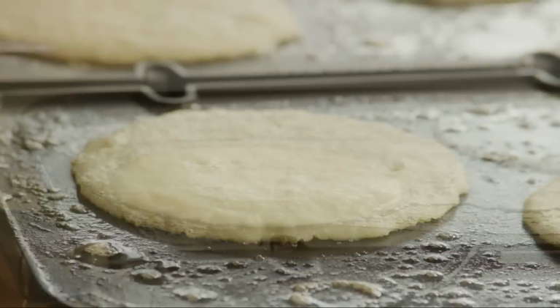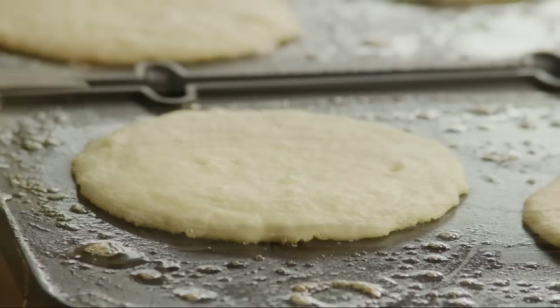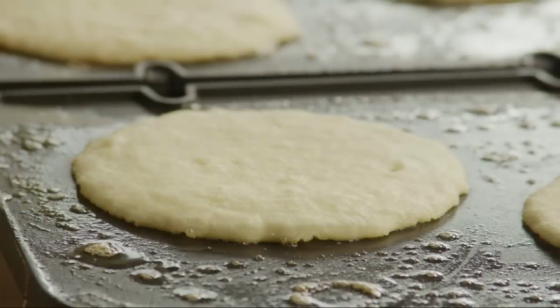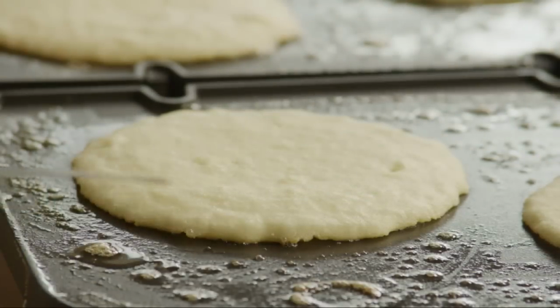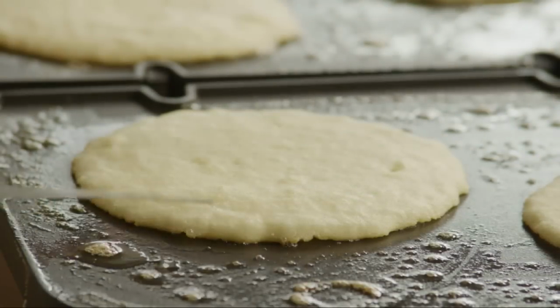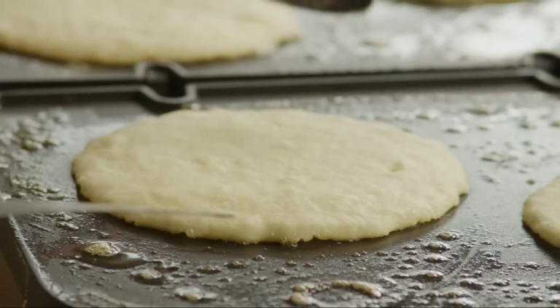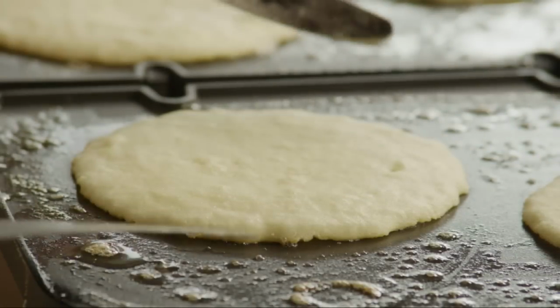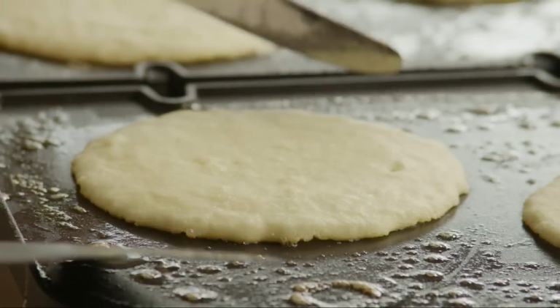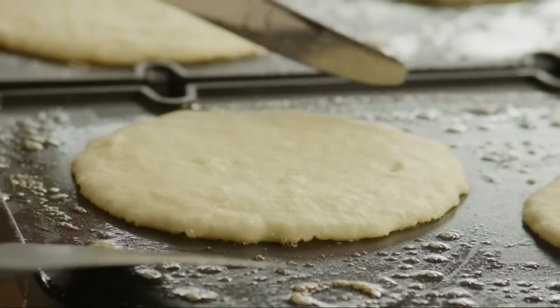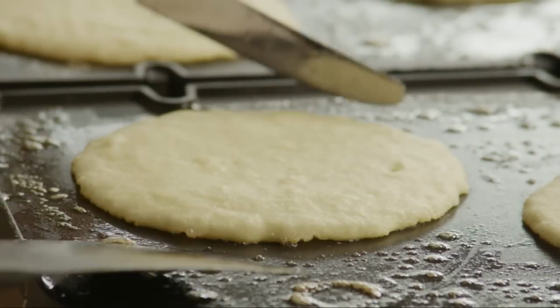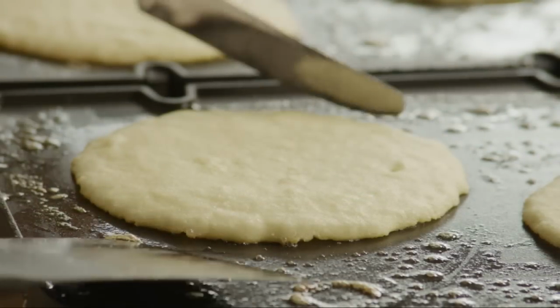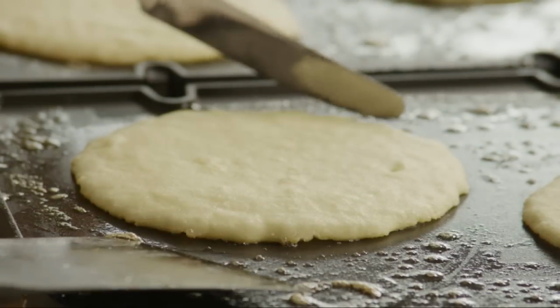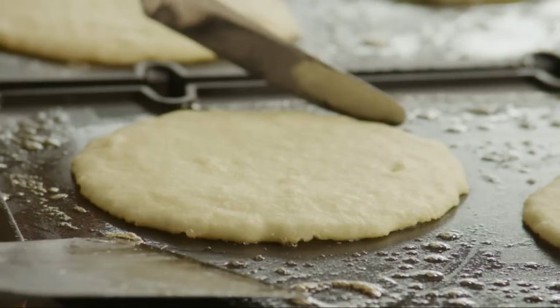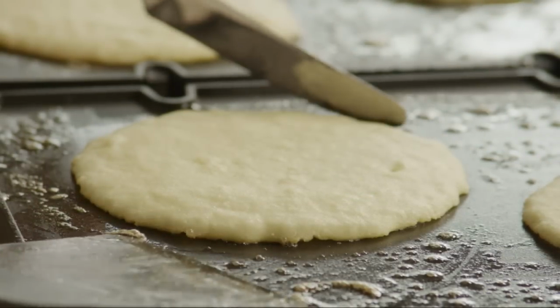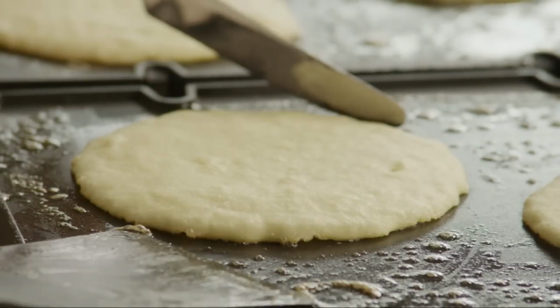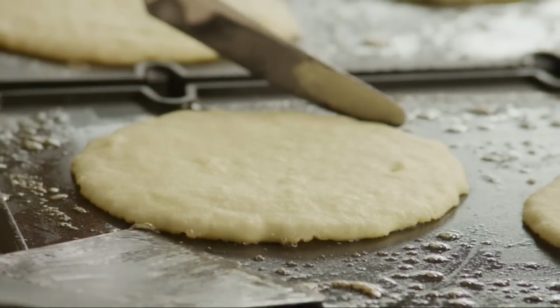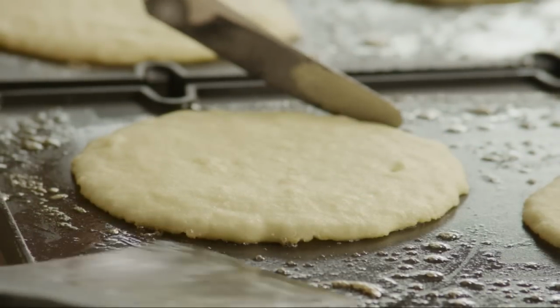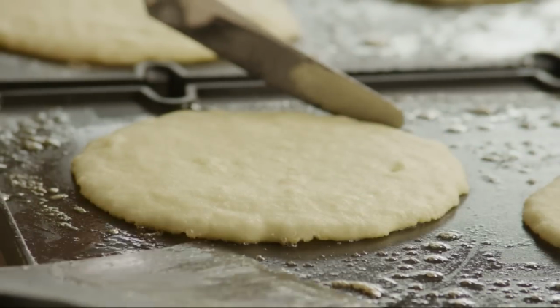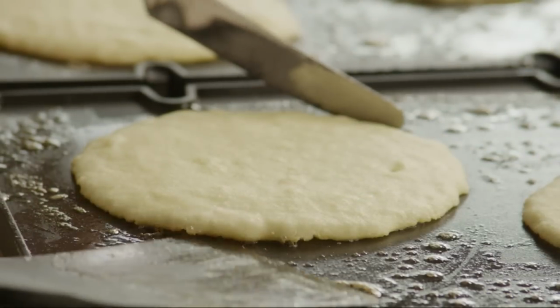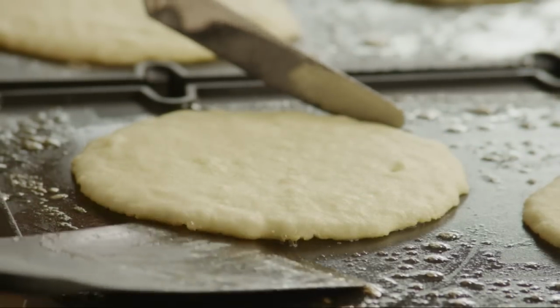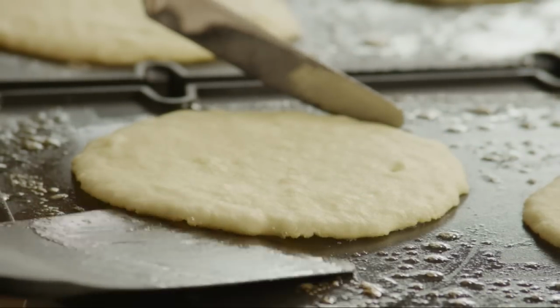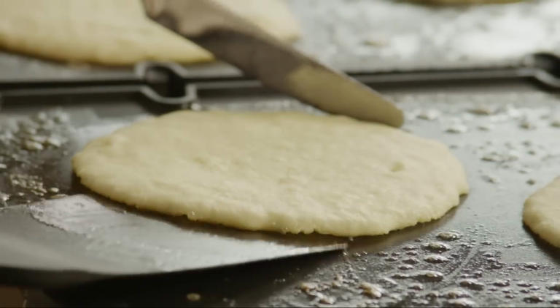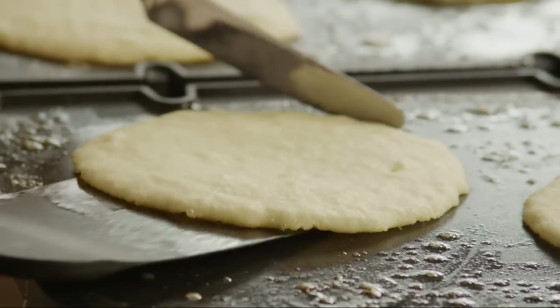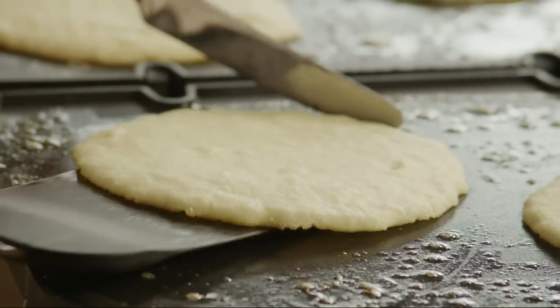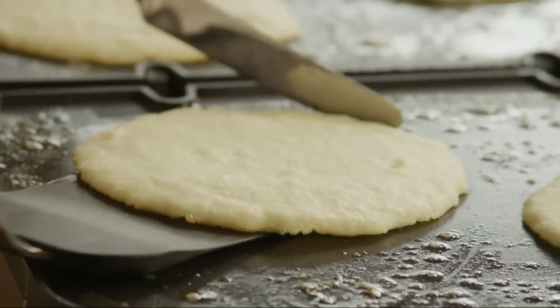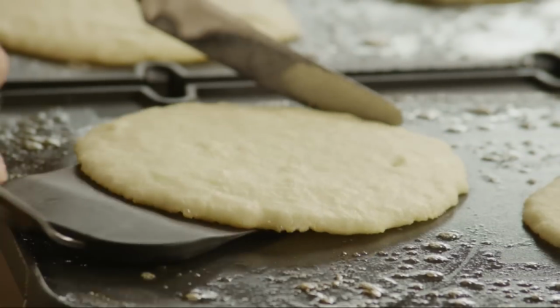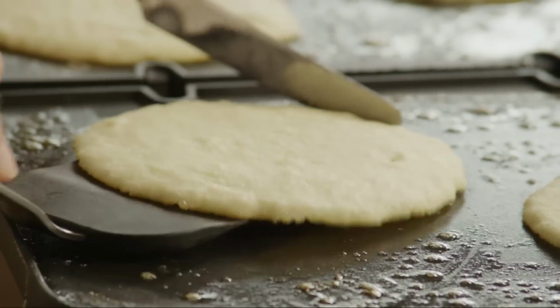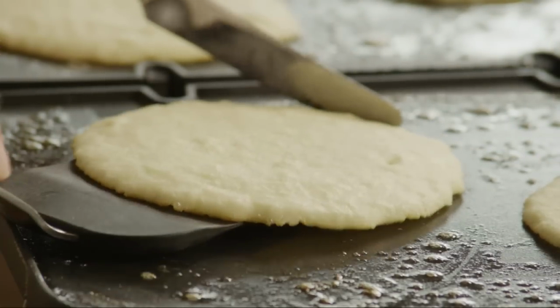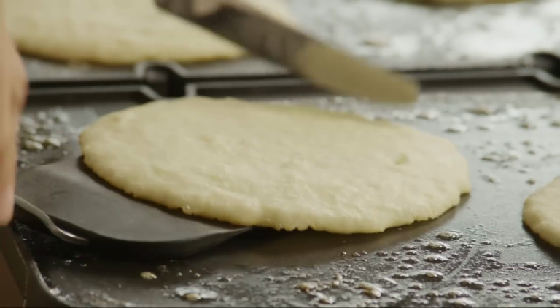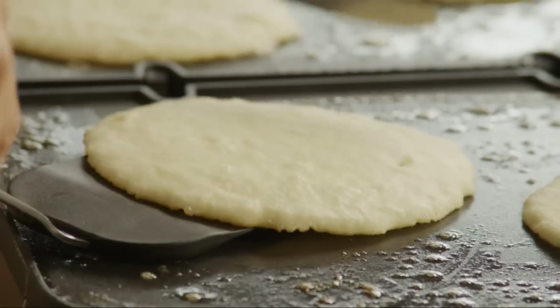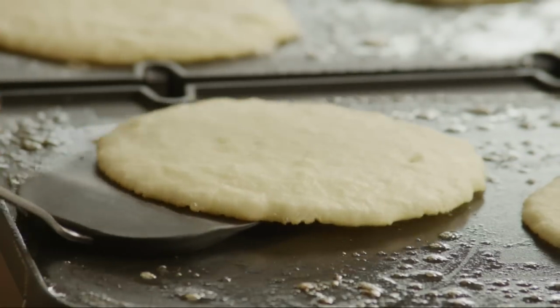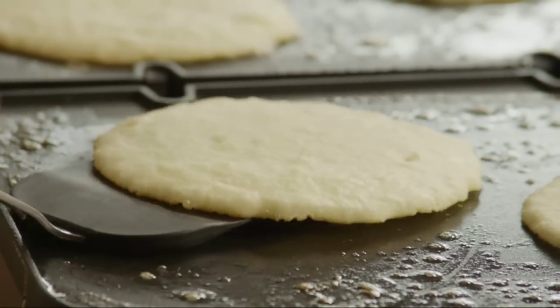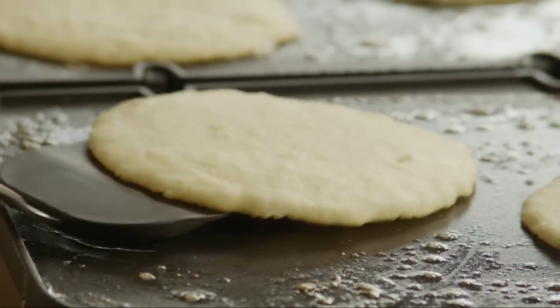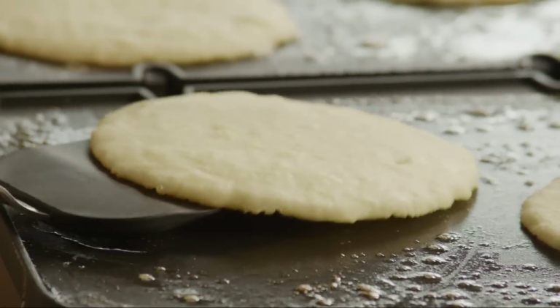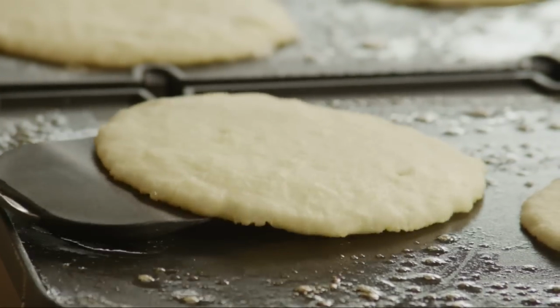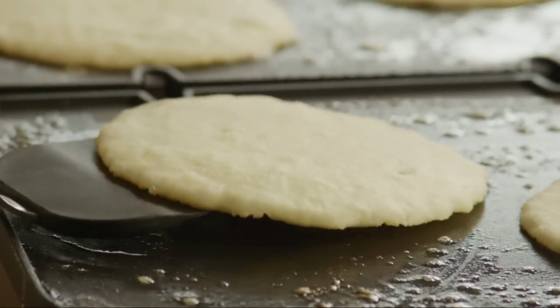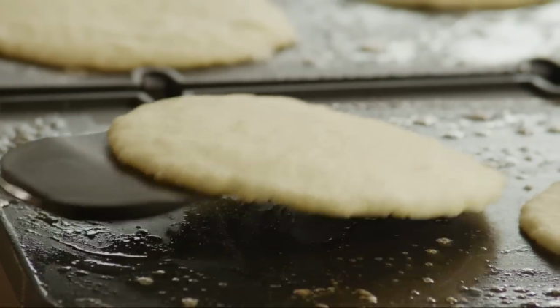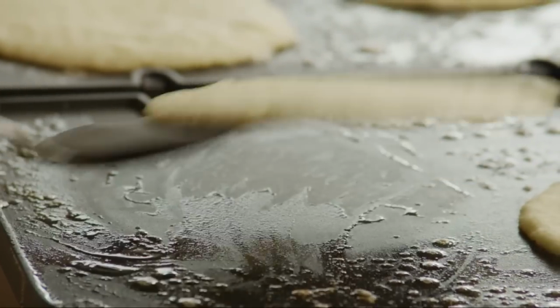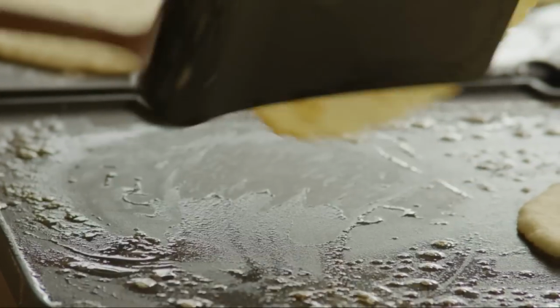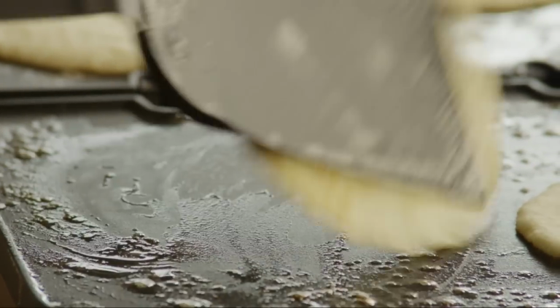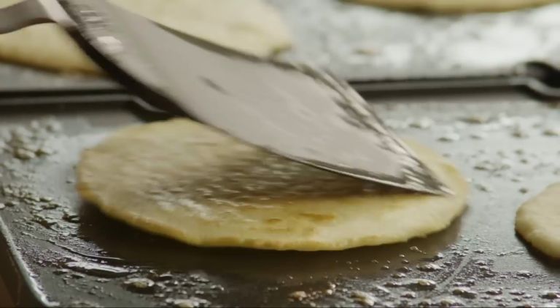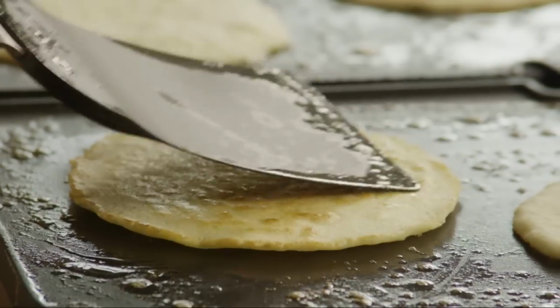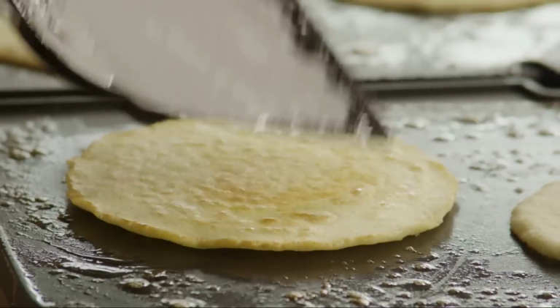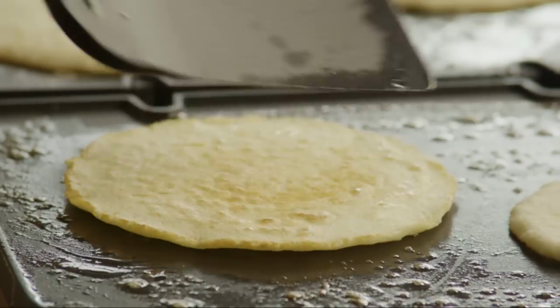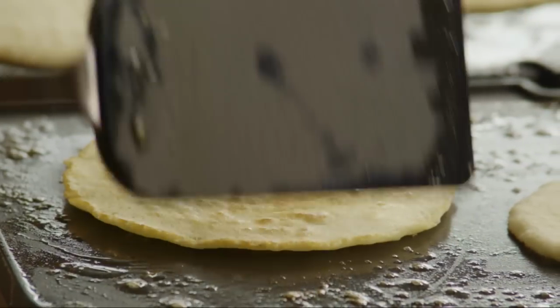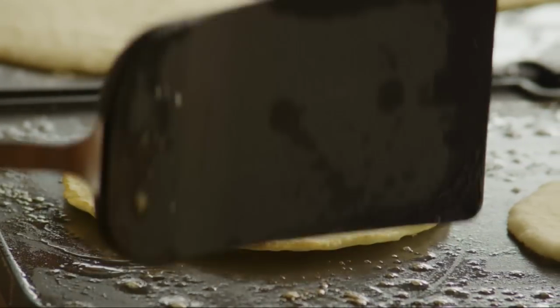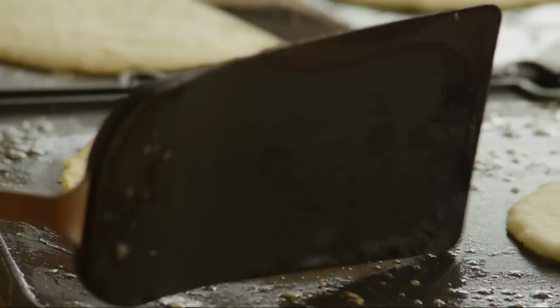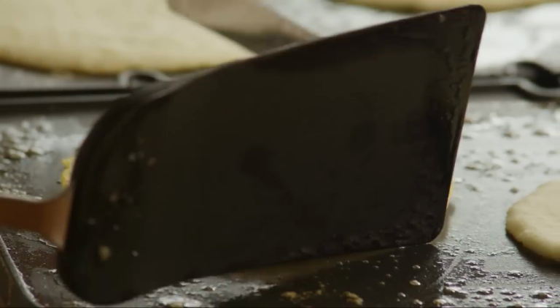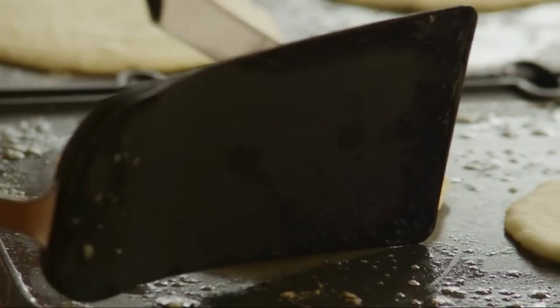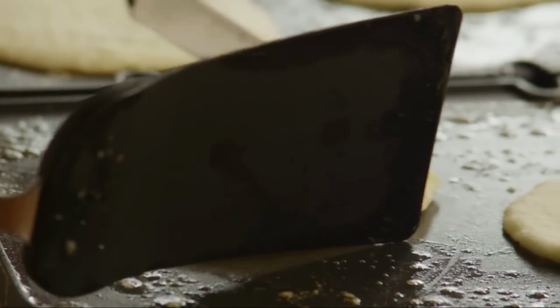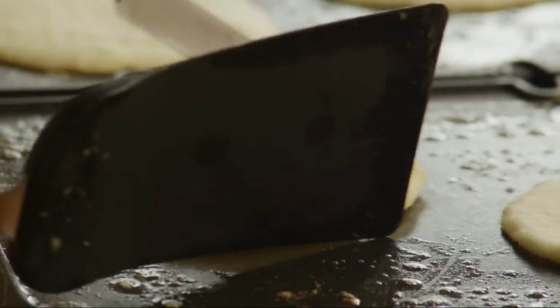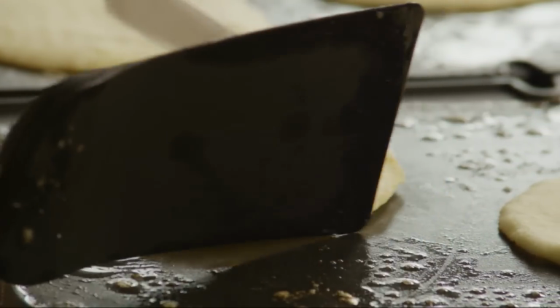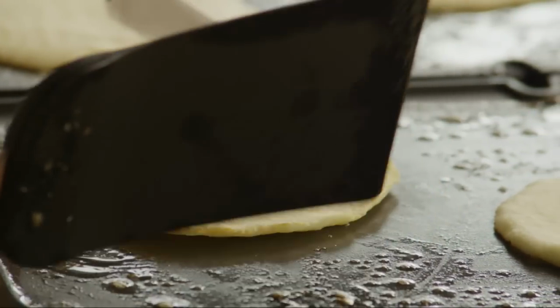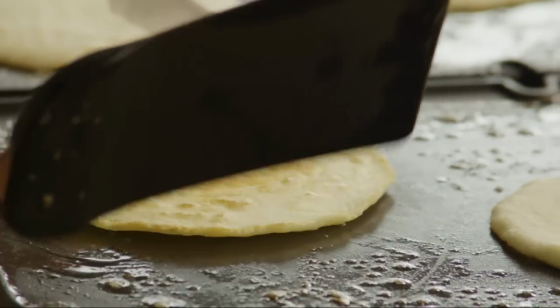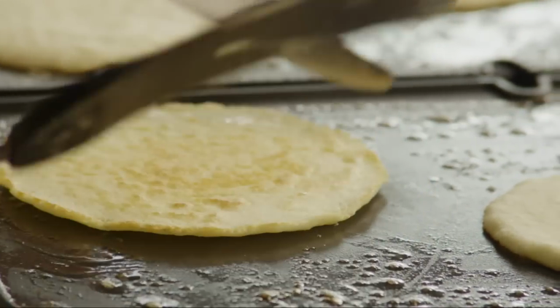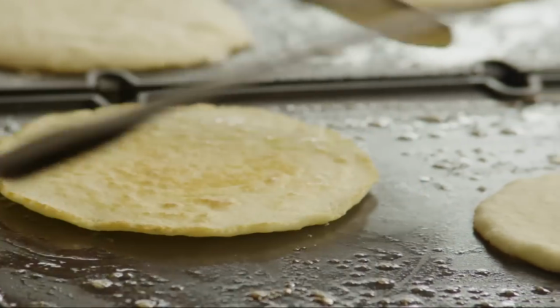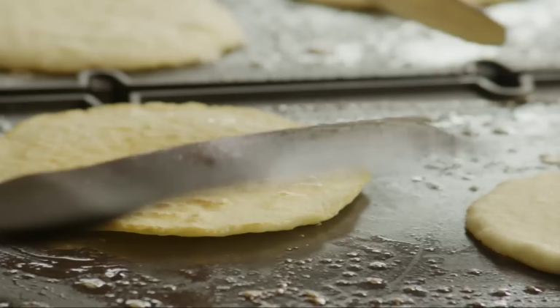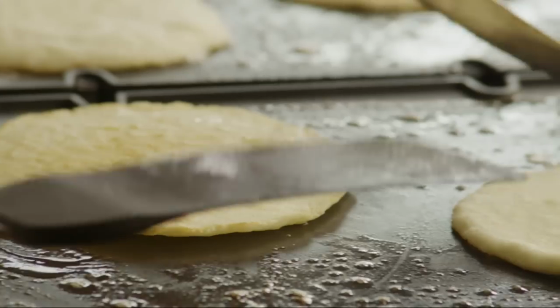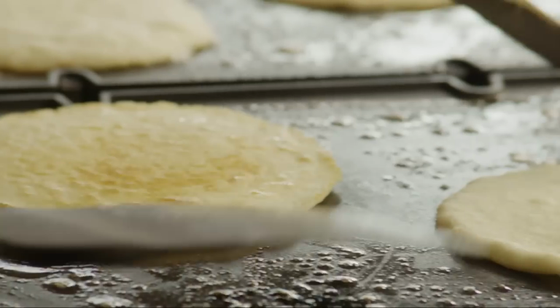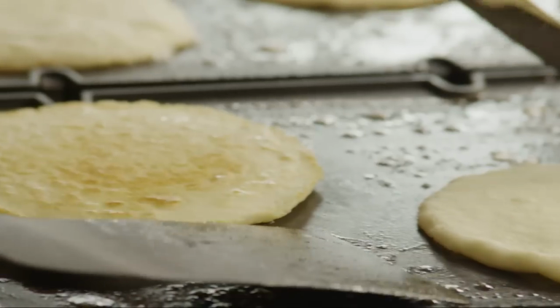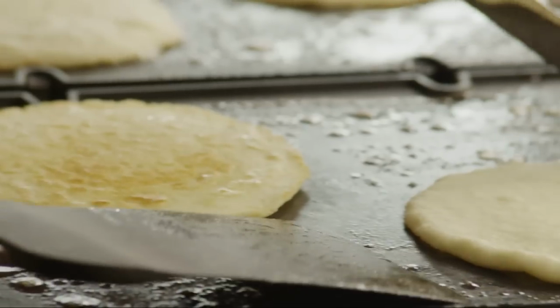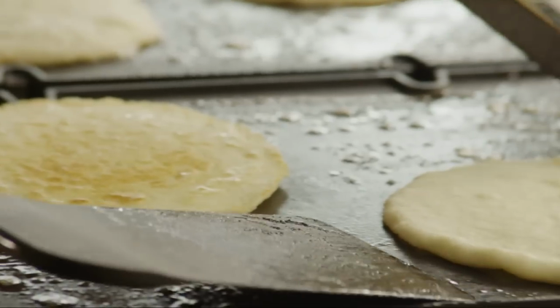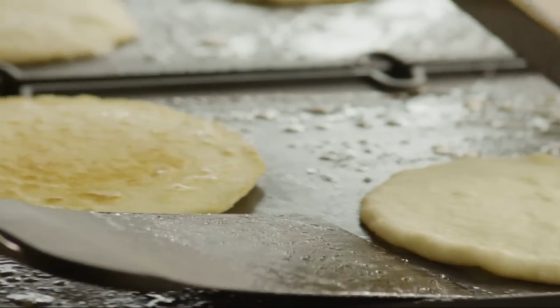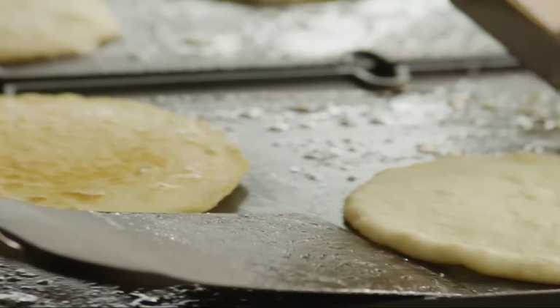Cook them until bubbles begin to form on the surface, then flip and continue cooking until they're golden brown on the bottom.